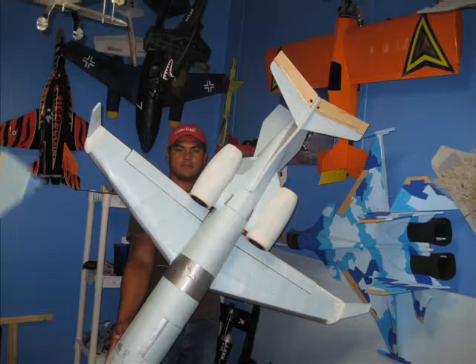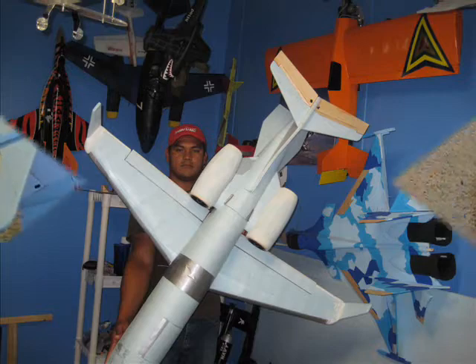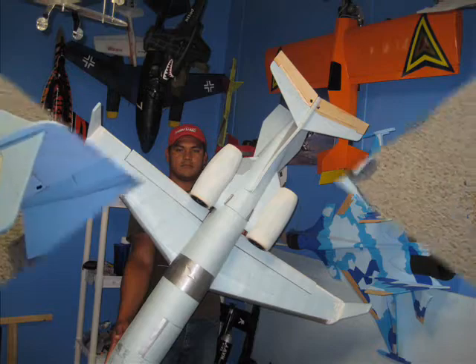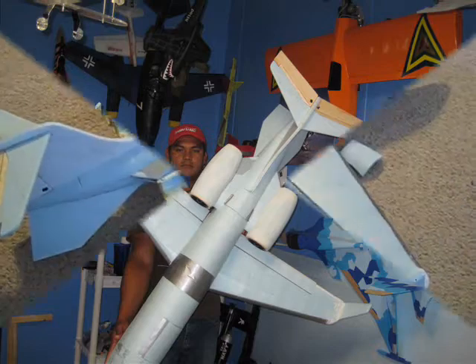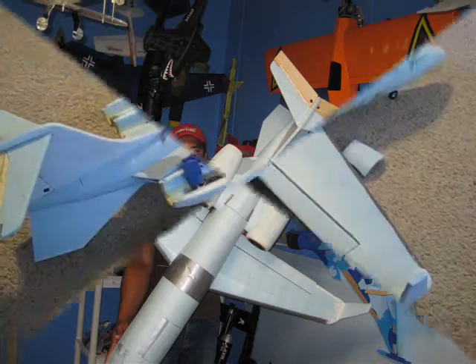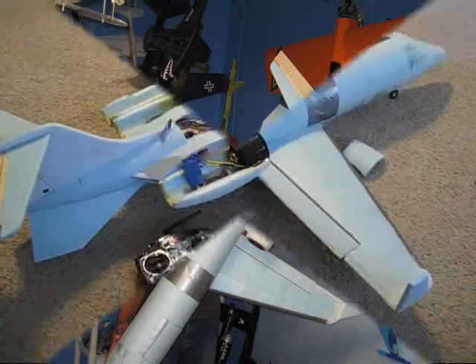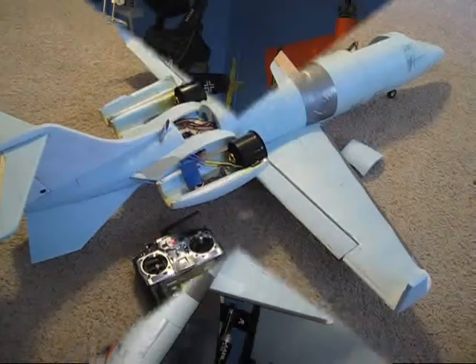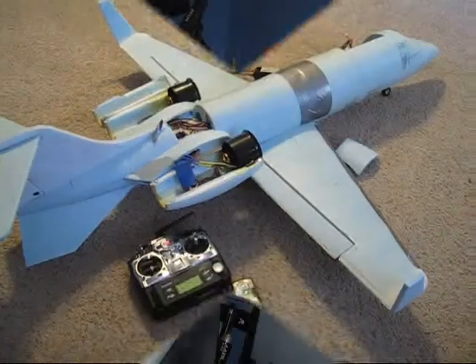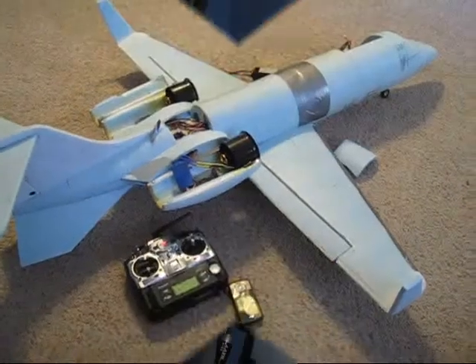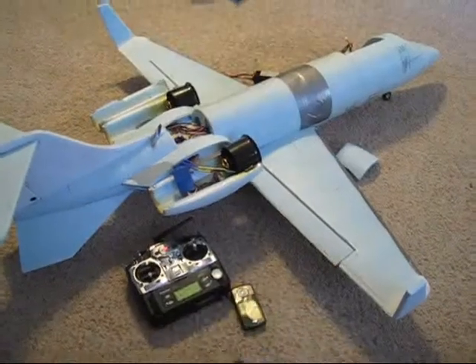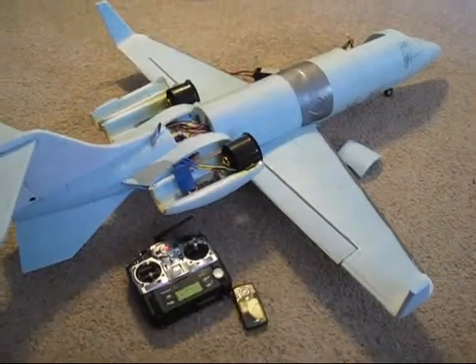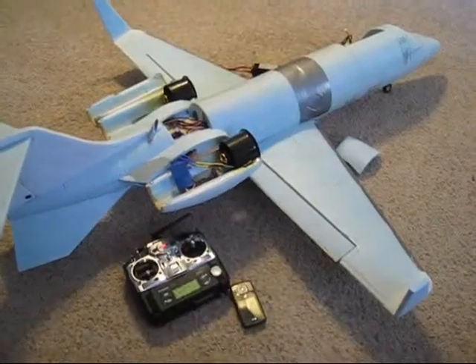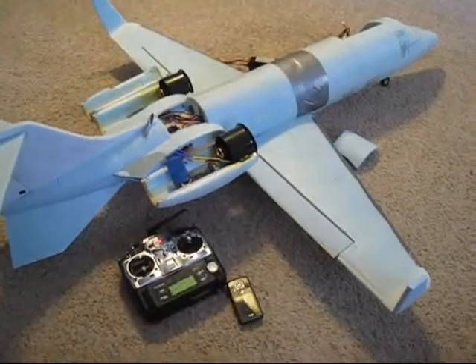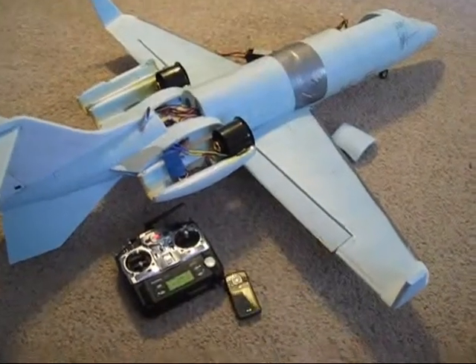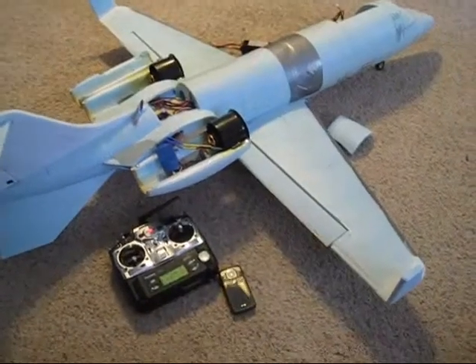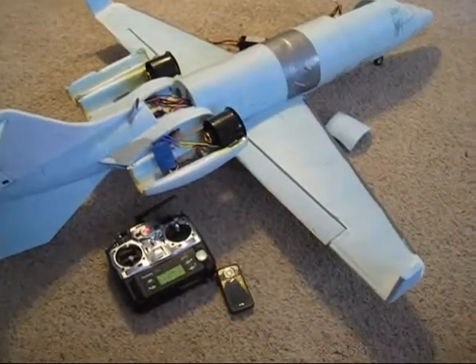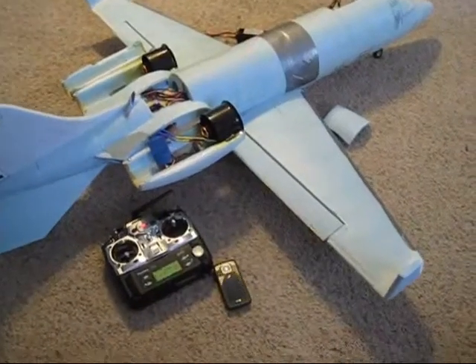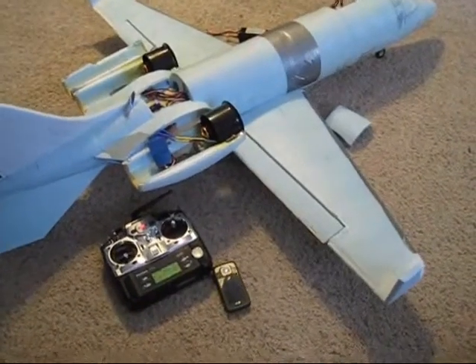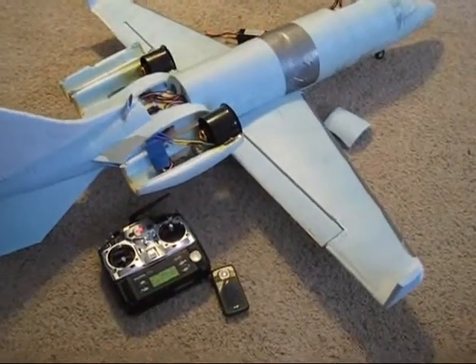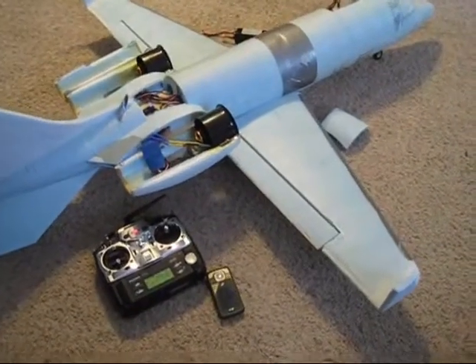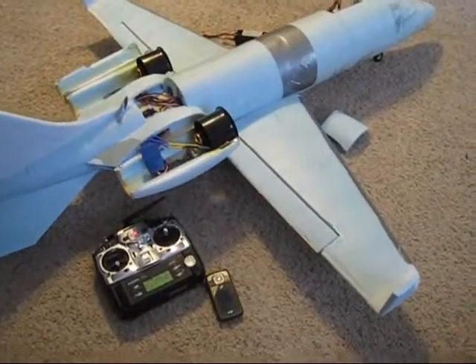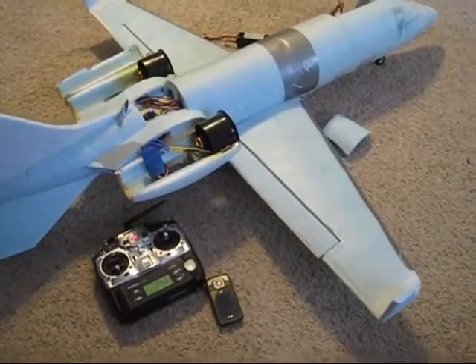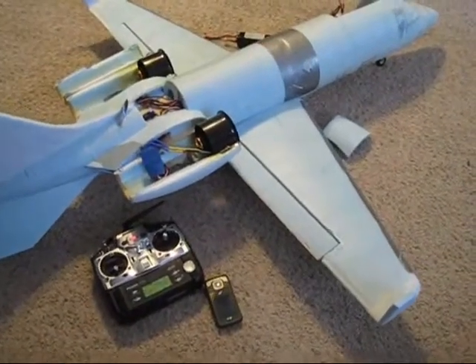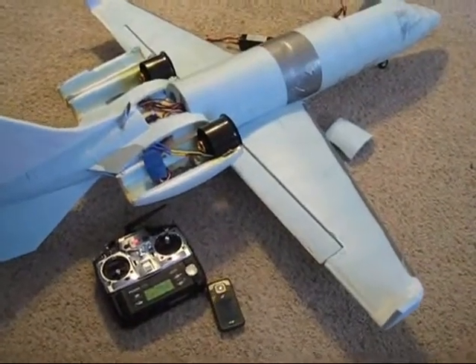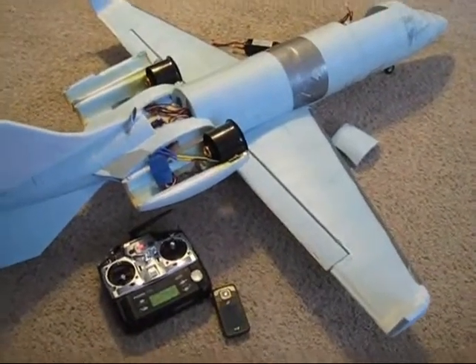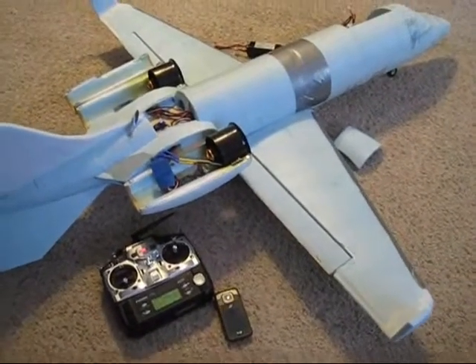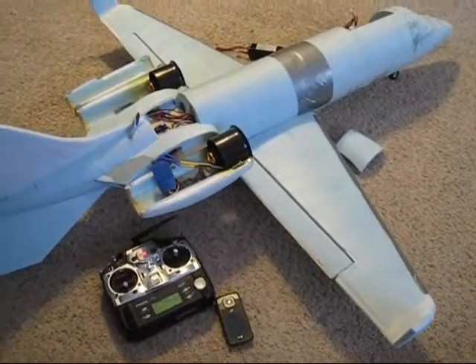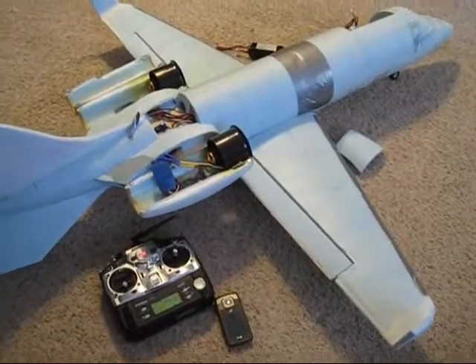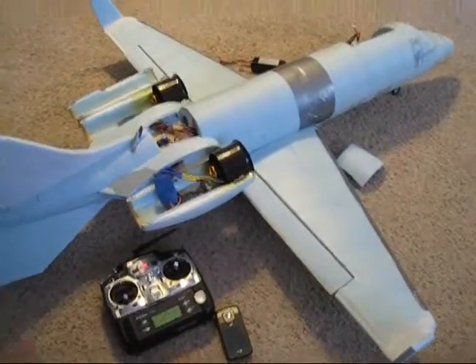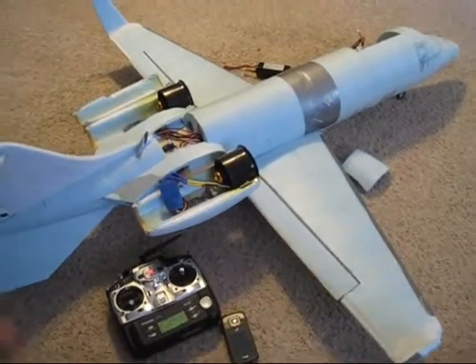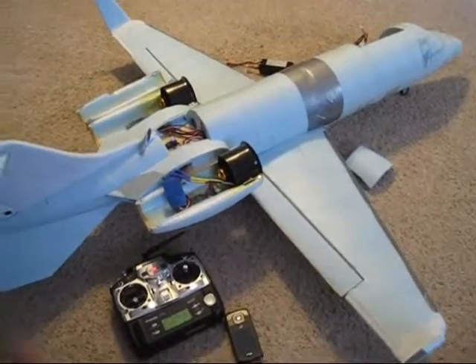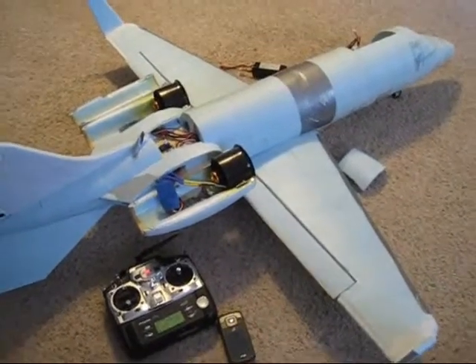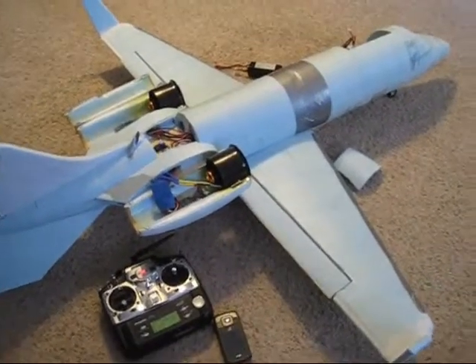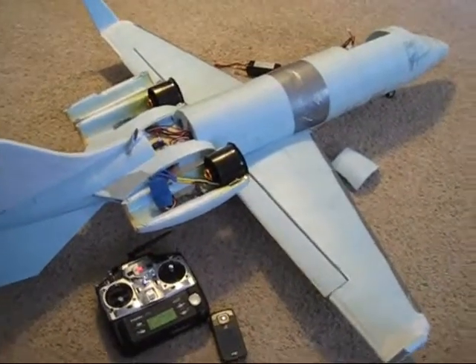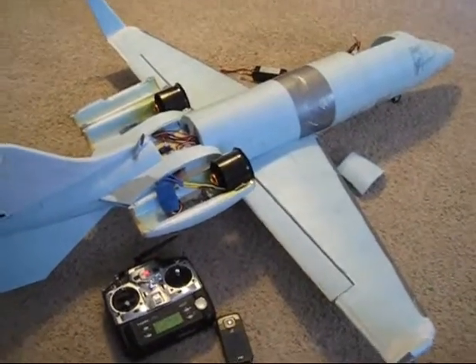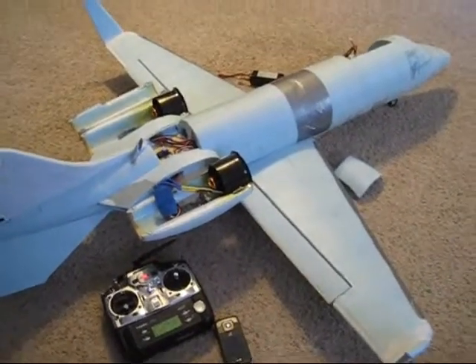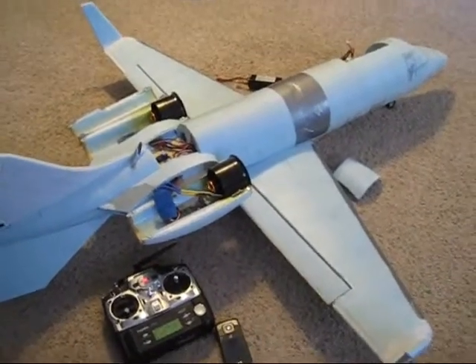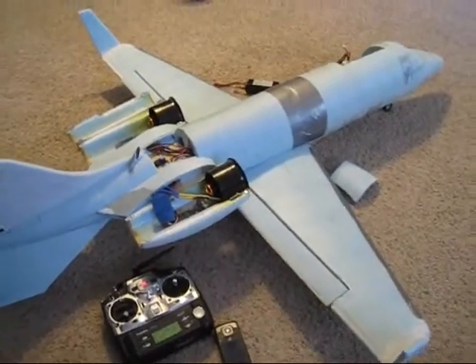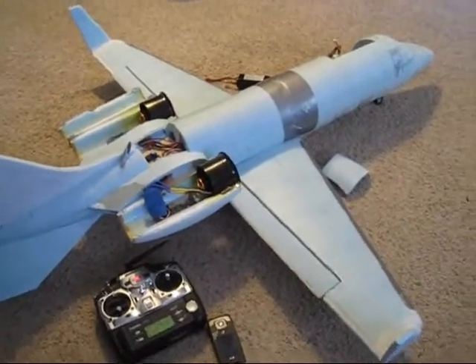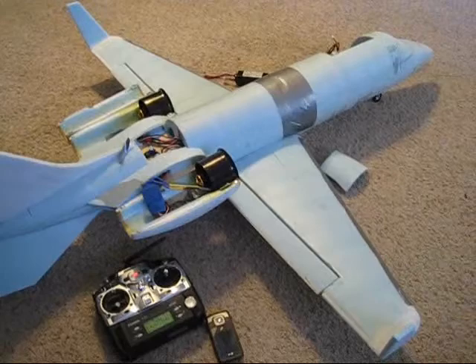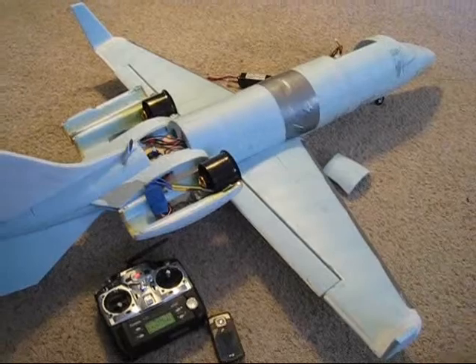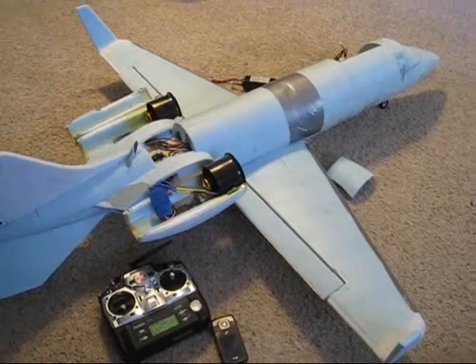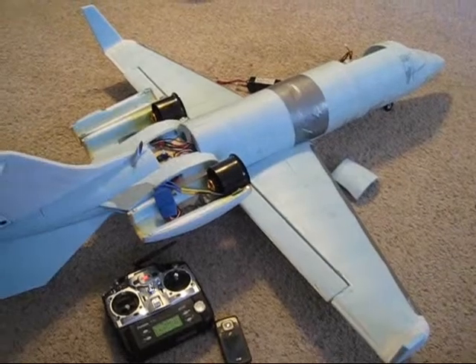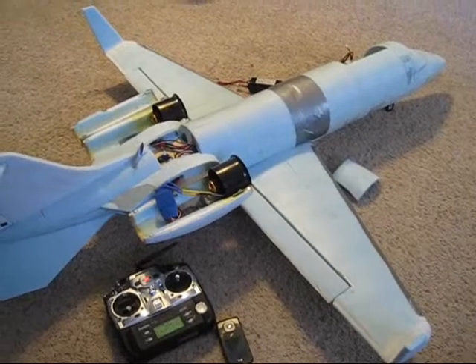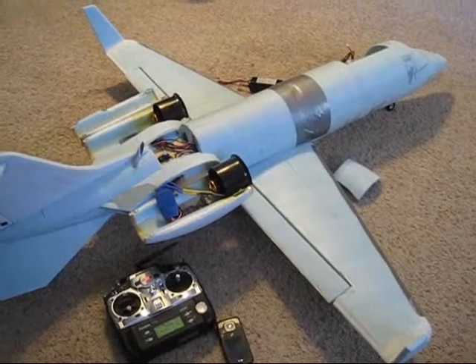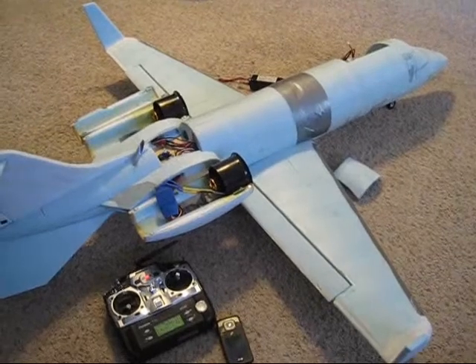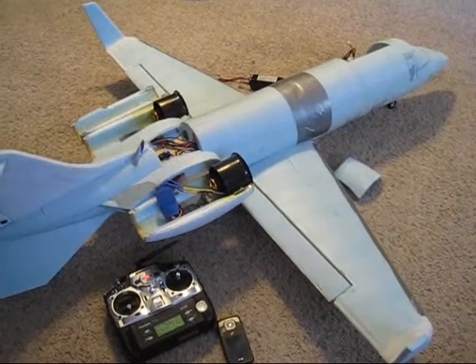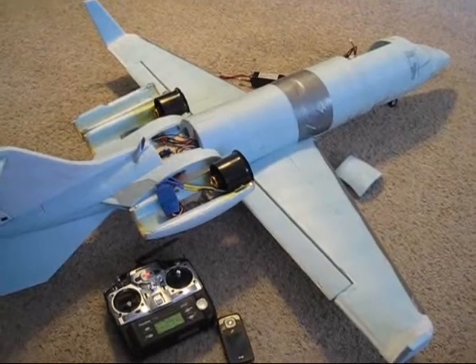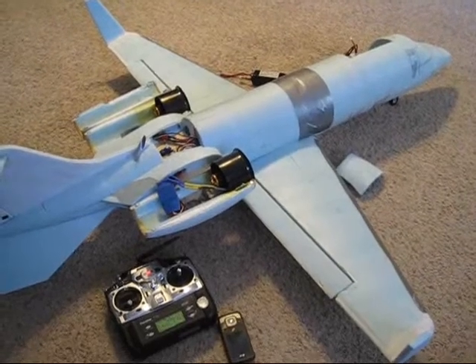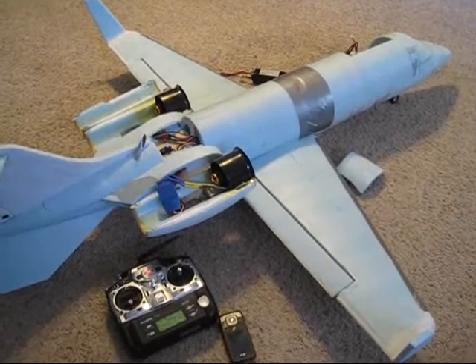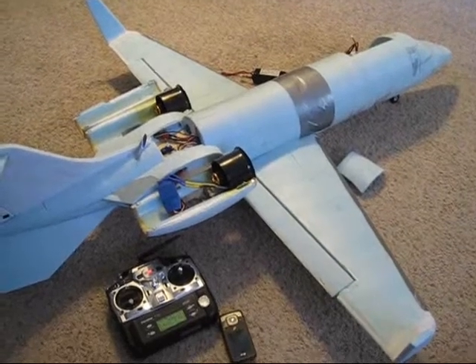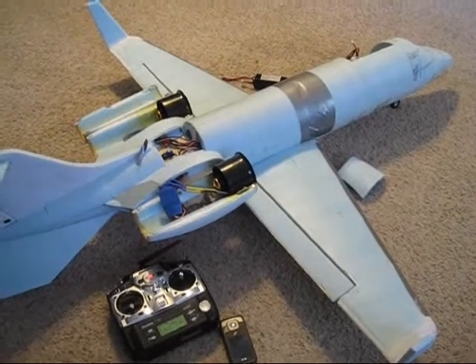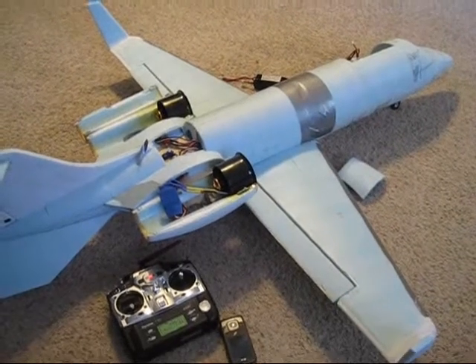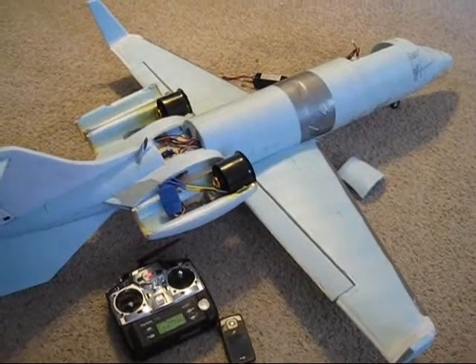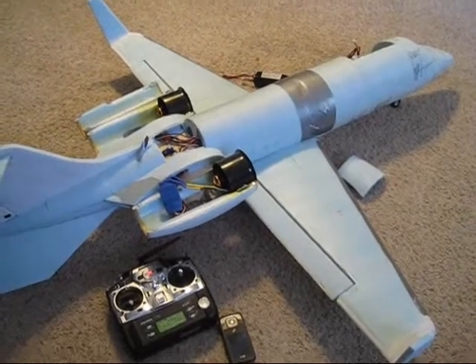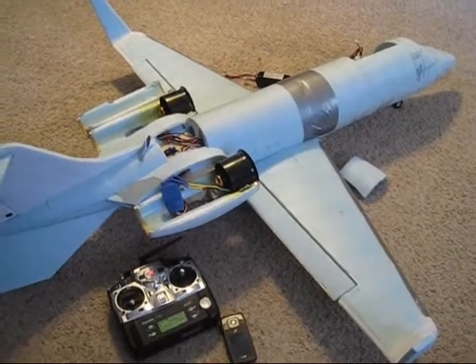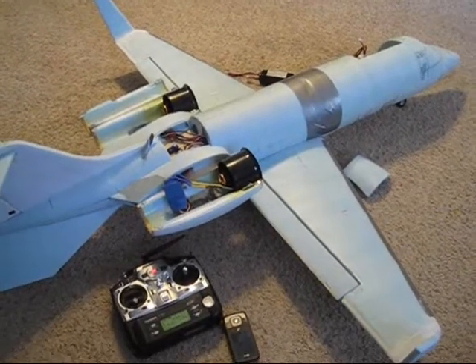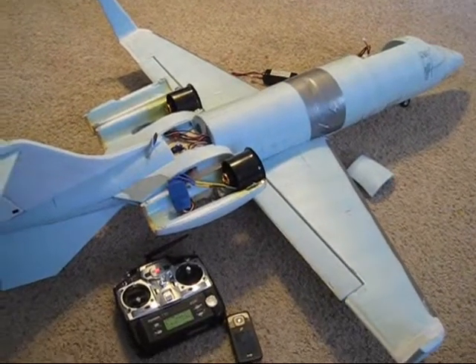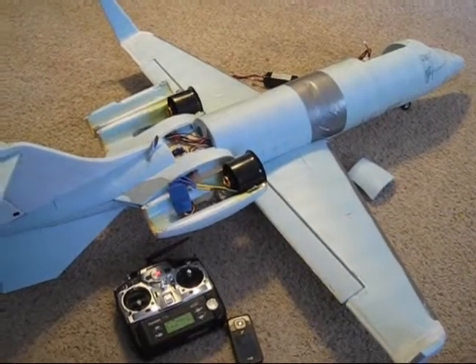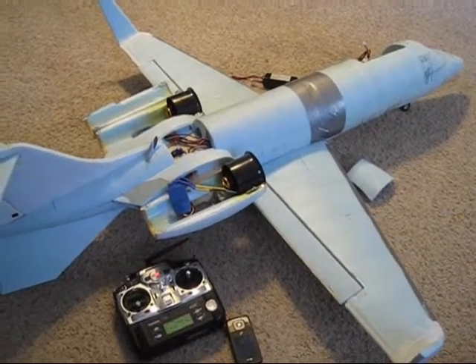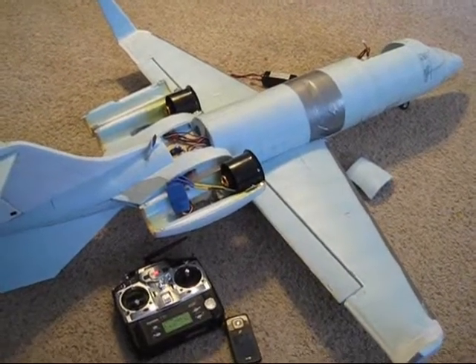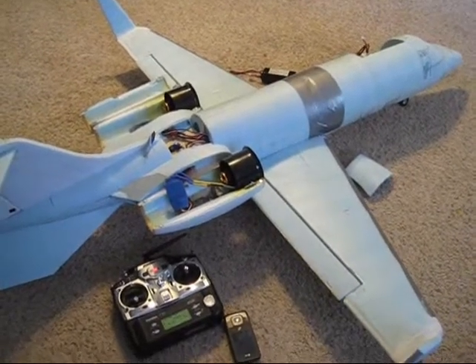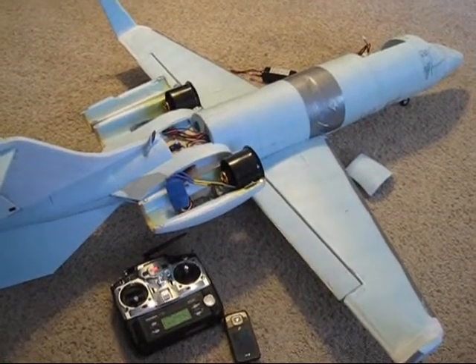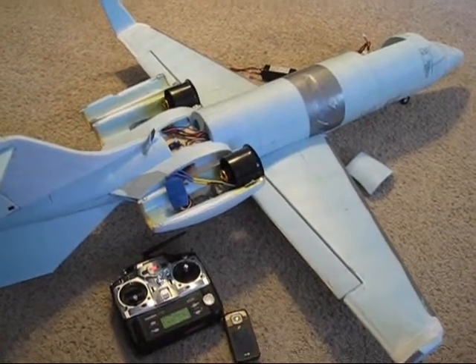Hey guys, welcome back to Falcons RC, the home of the Scaleformer Jet. Here you have the LittleJet 55 guys, and I have very bad news again.